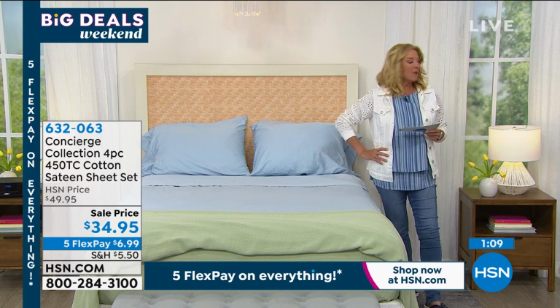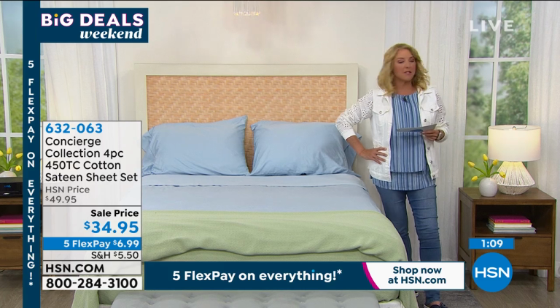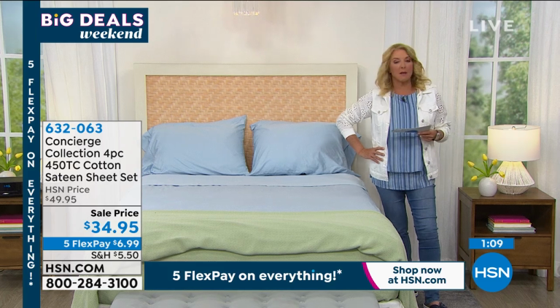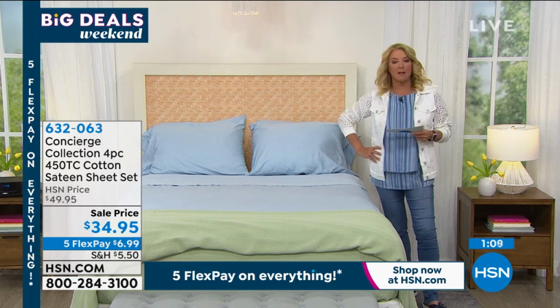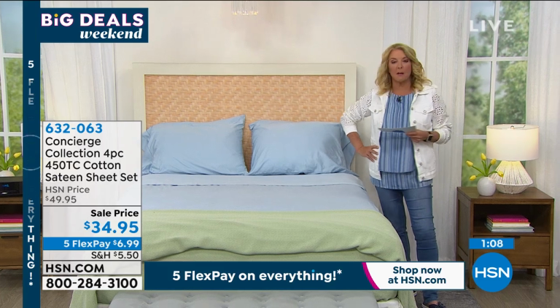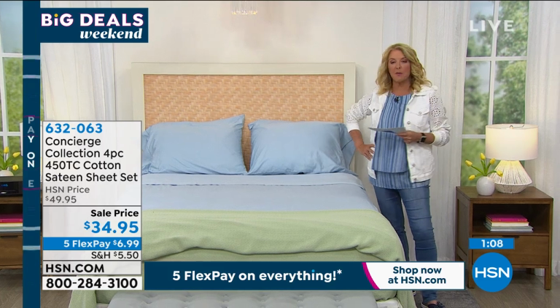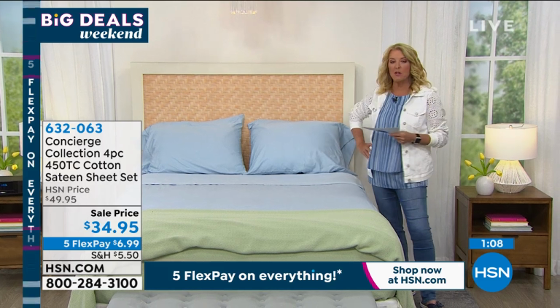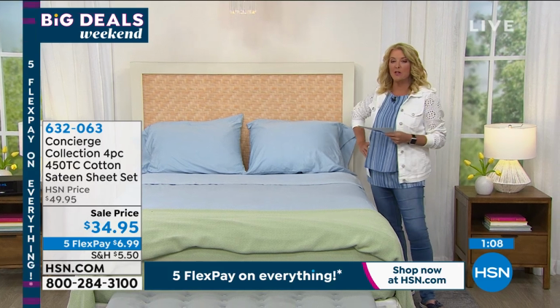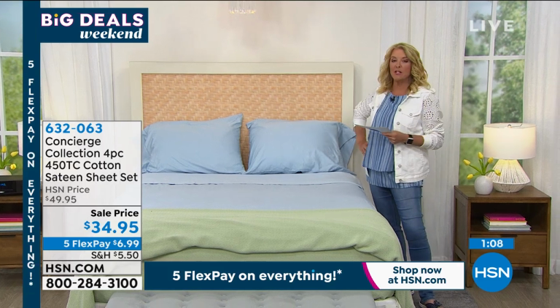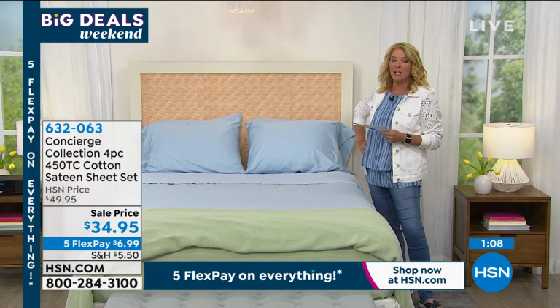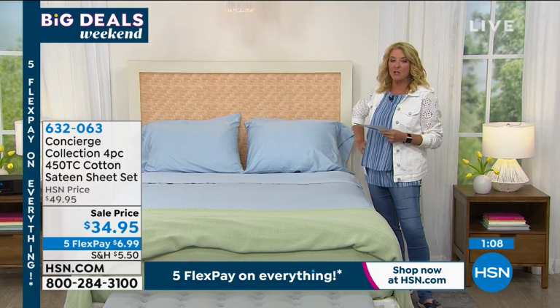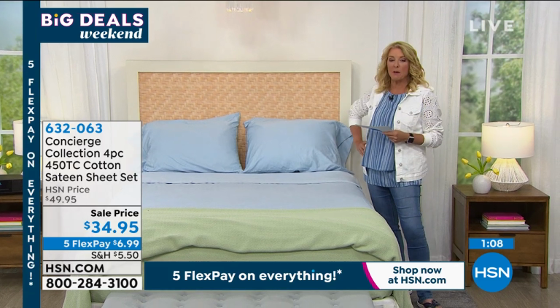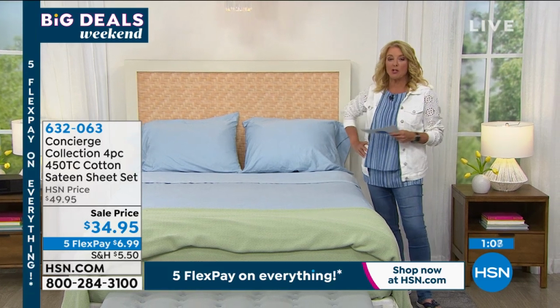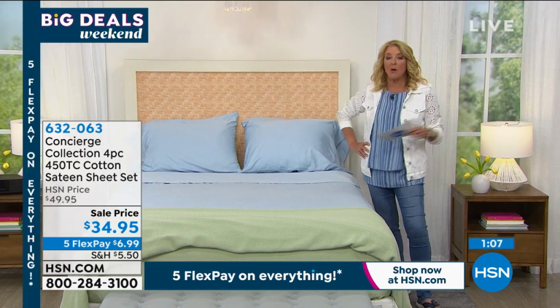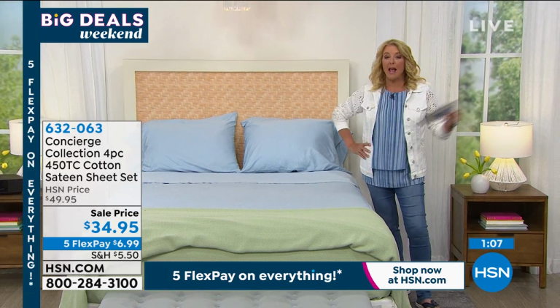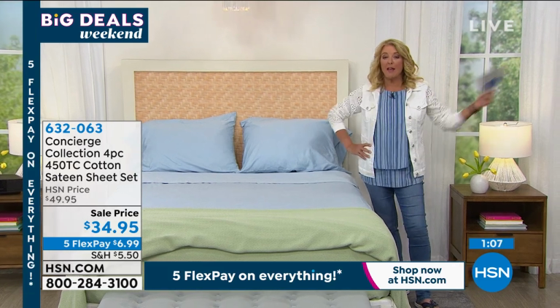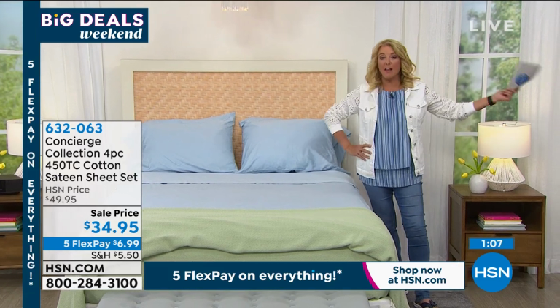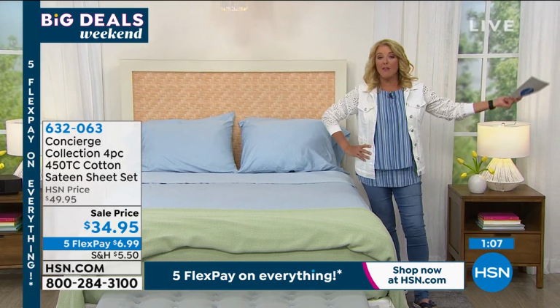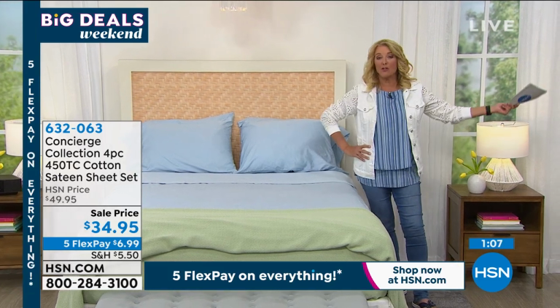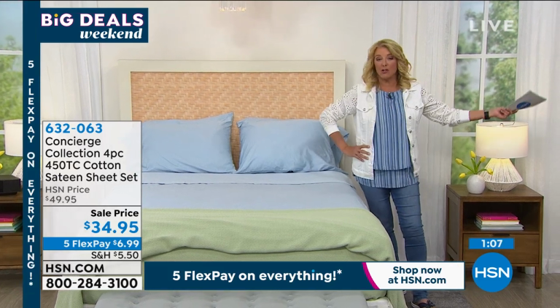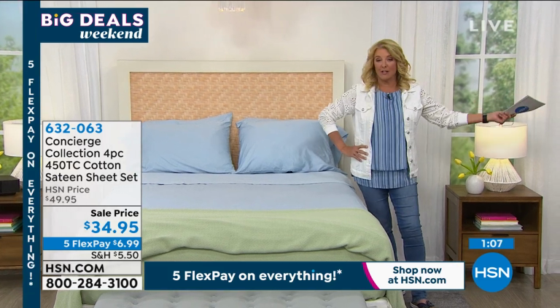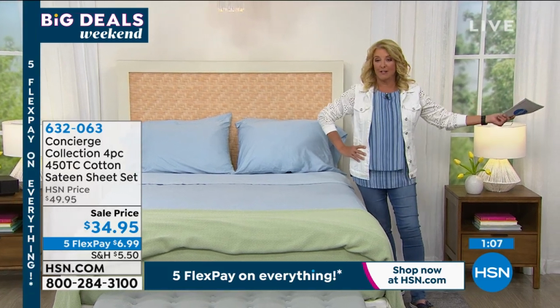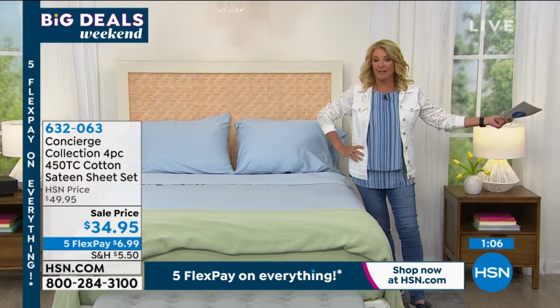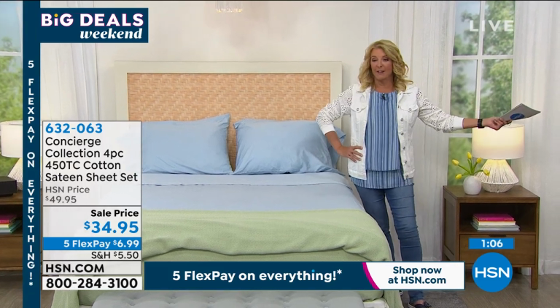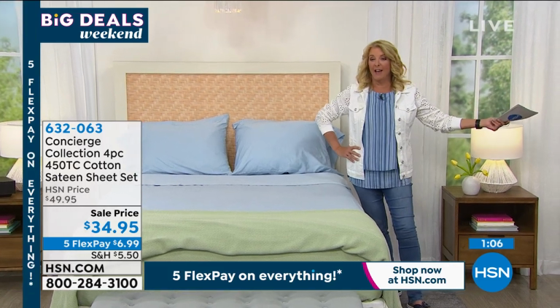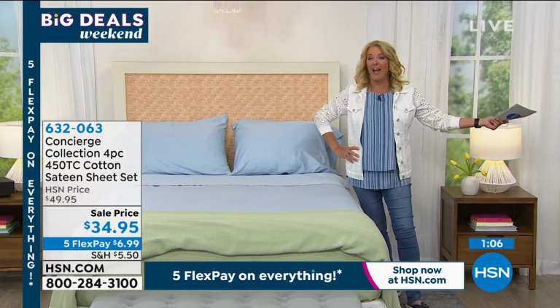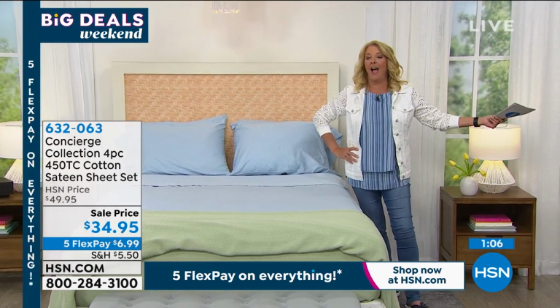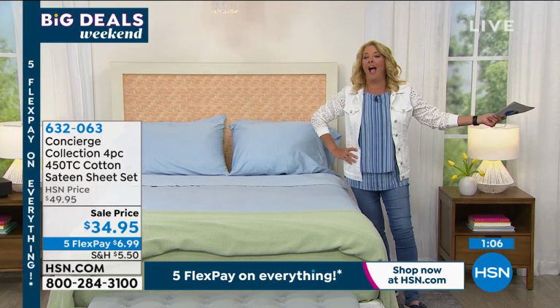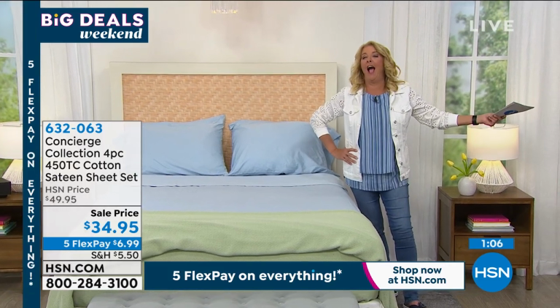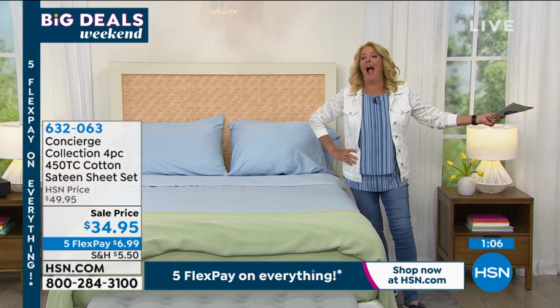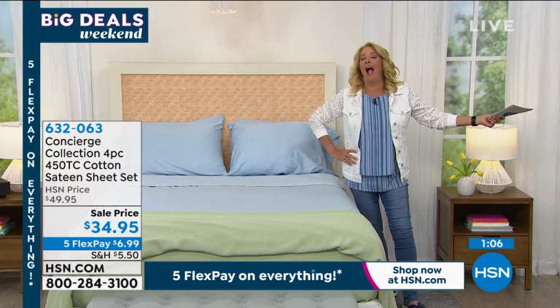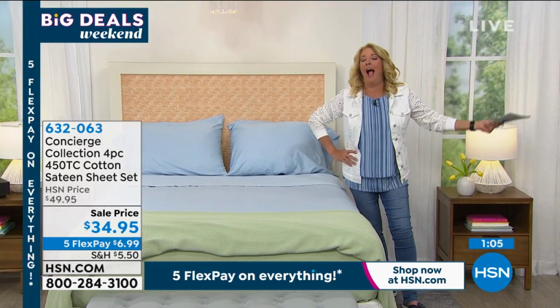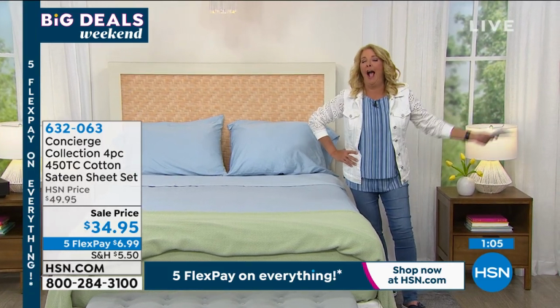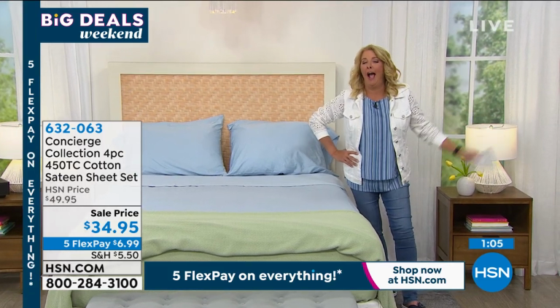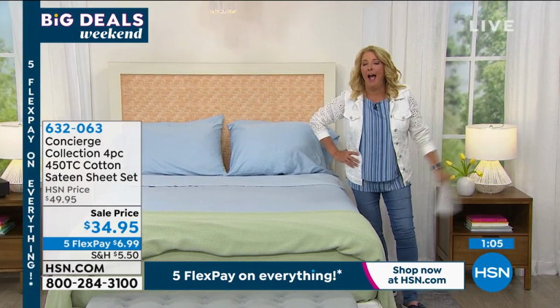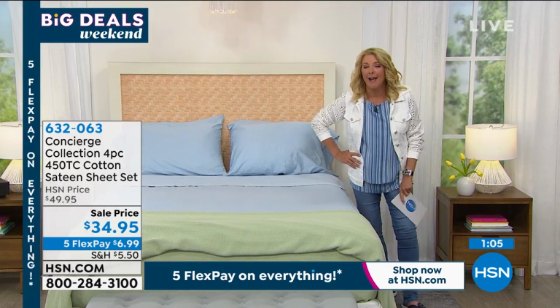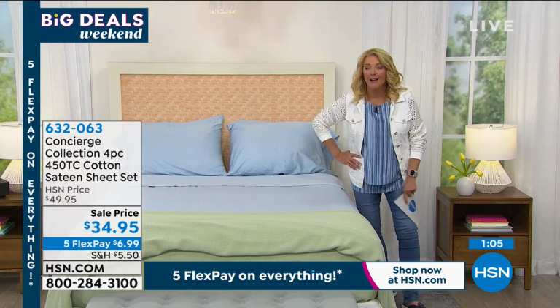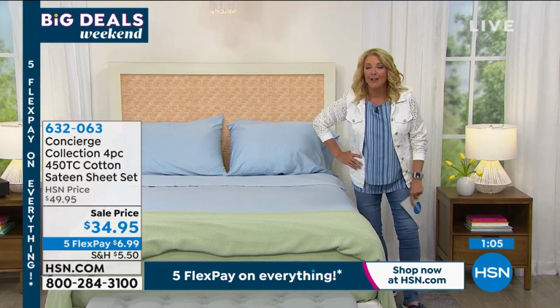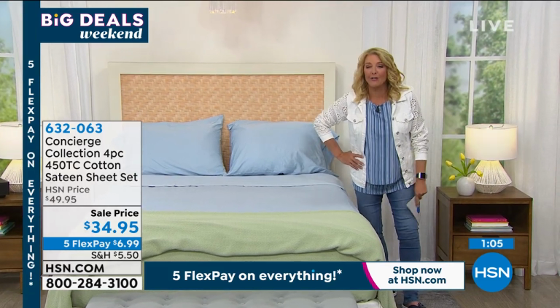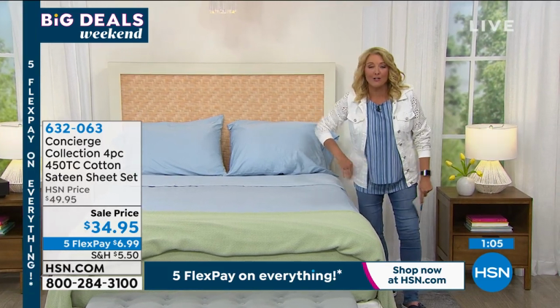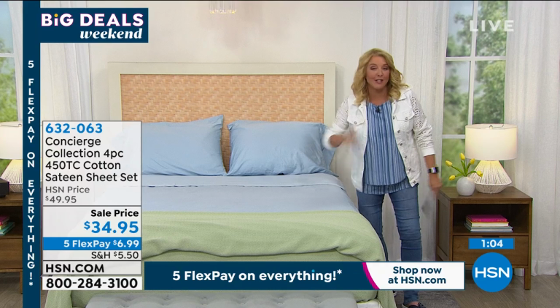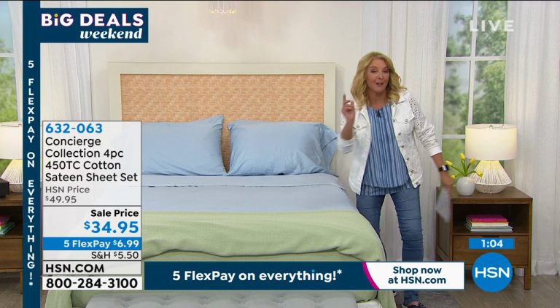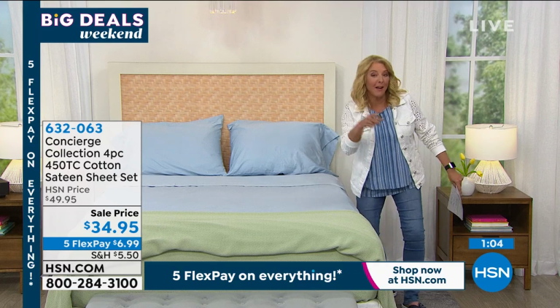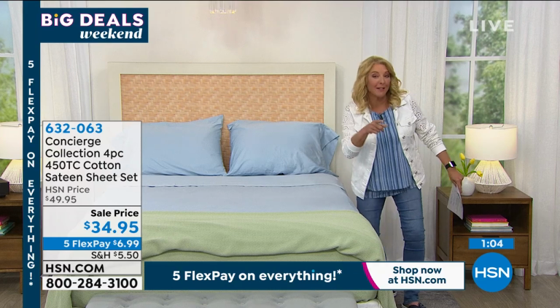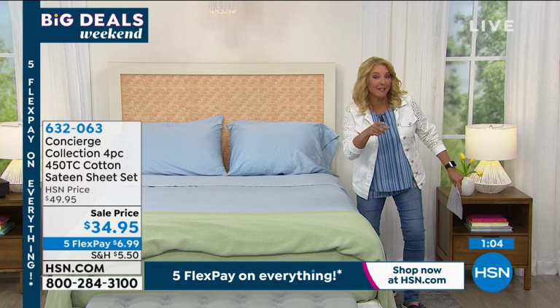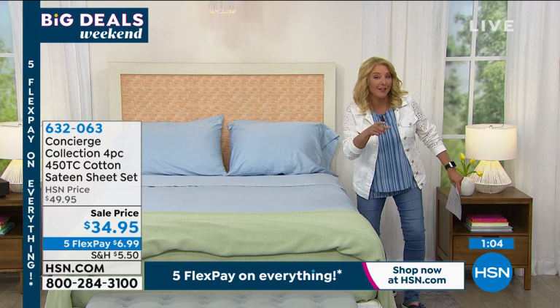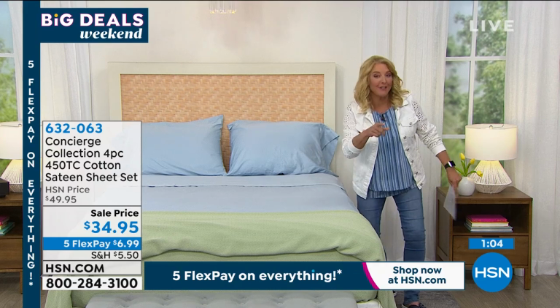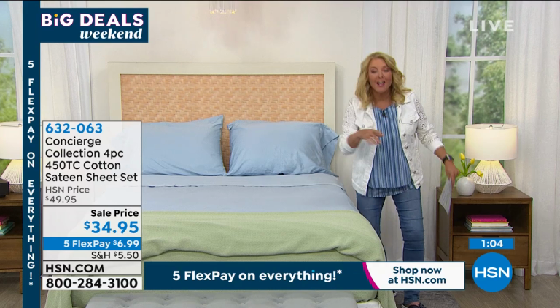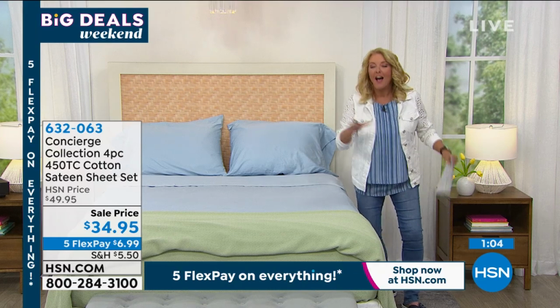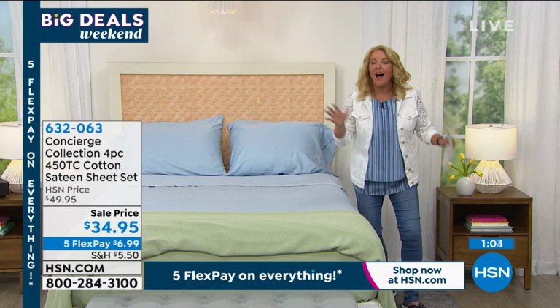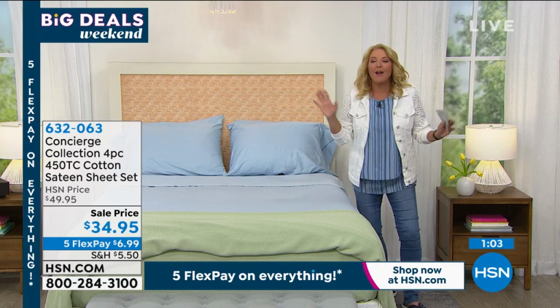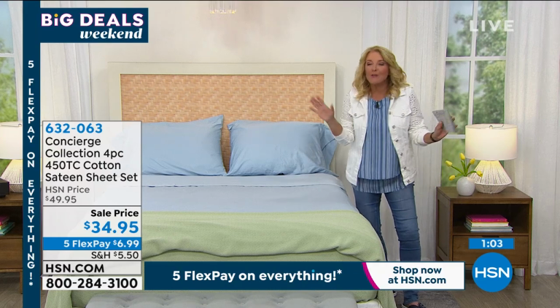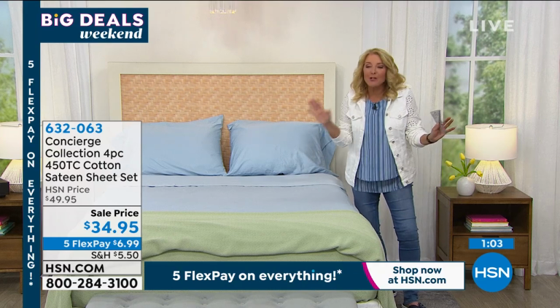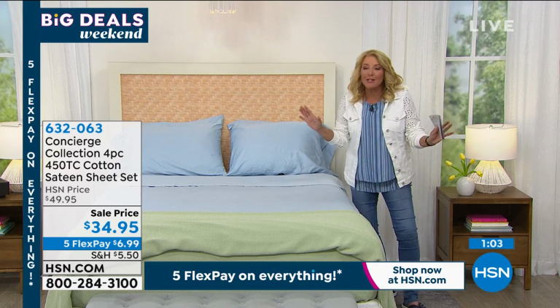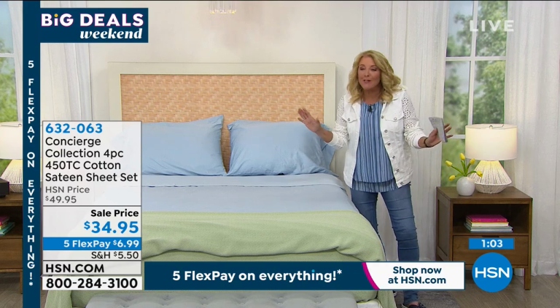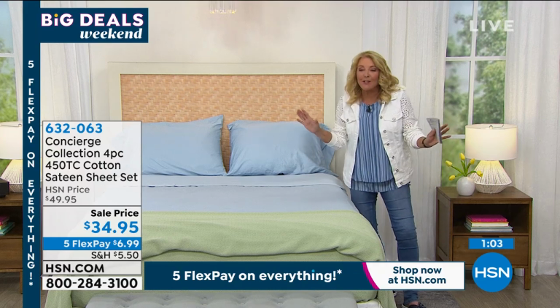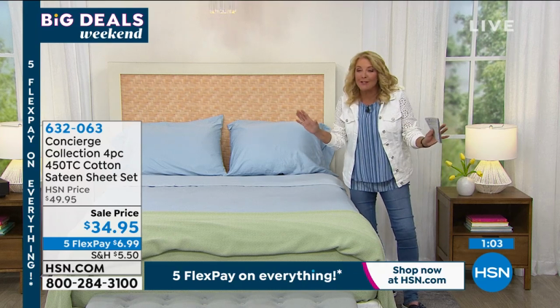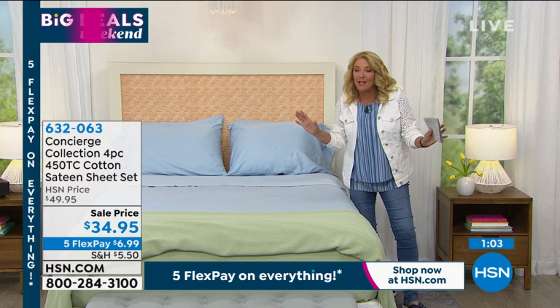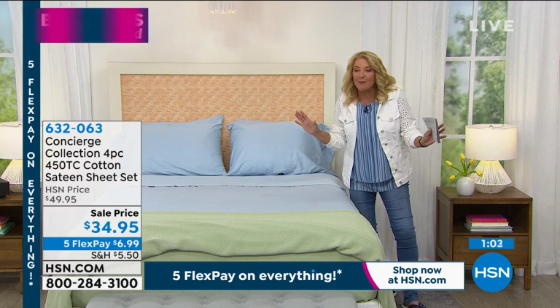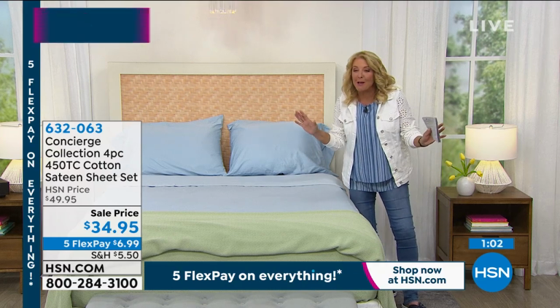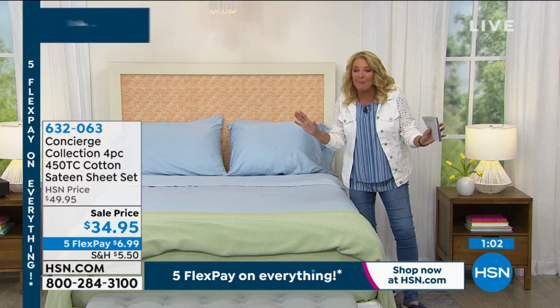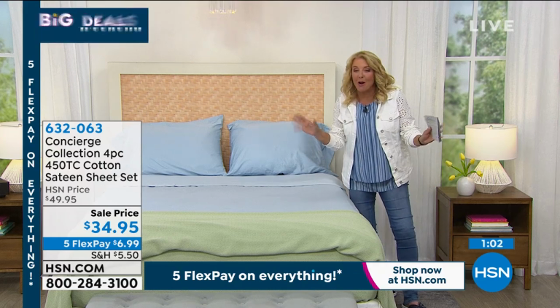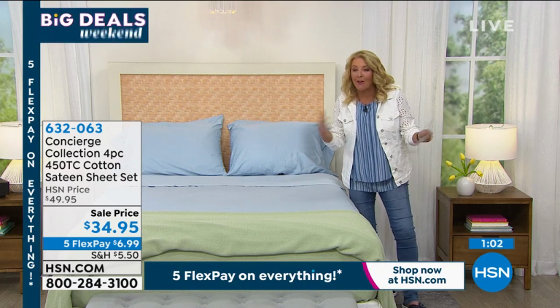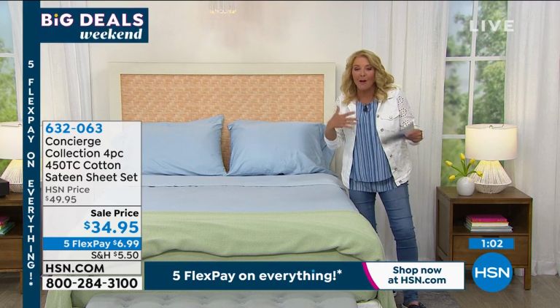Marlo's coming up with a new Today's Special and the other sheets. So stick around to see those. I was just giving you a sneak peek, Marlo — I'm just helping out here.